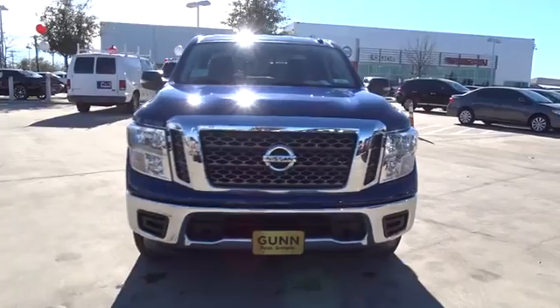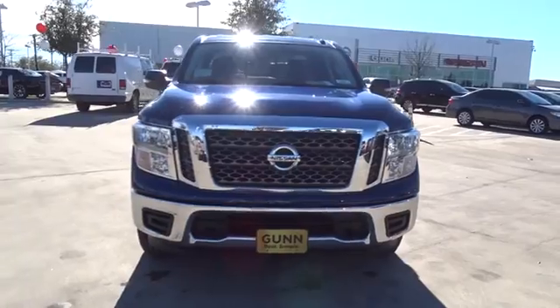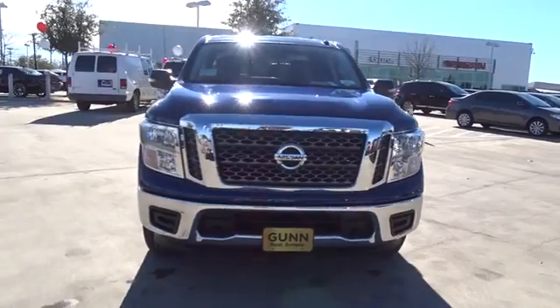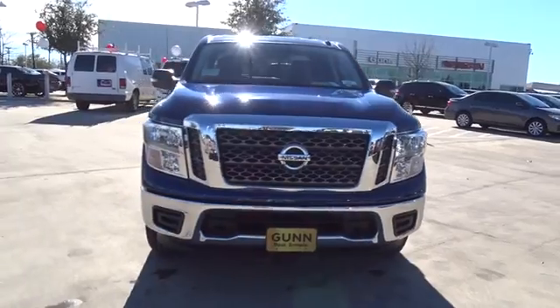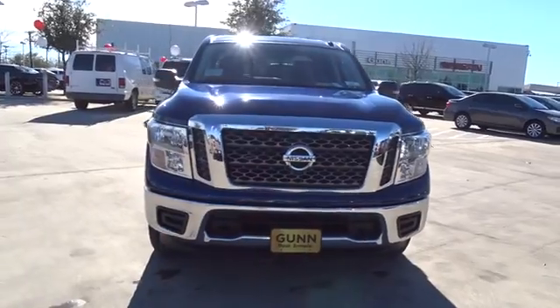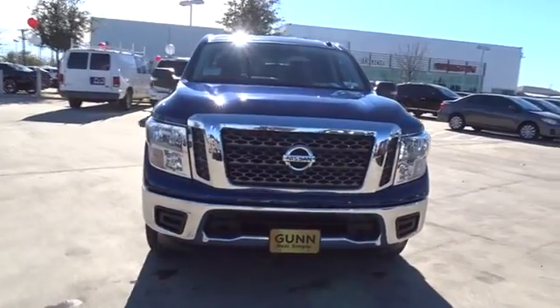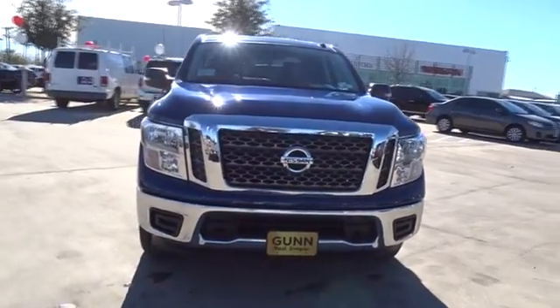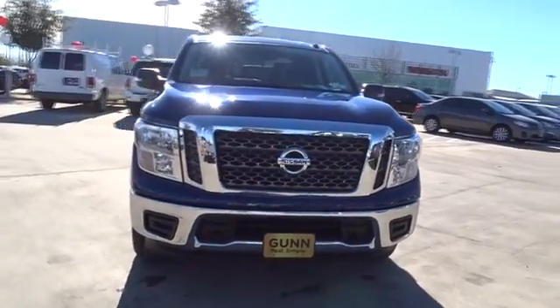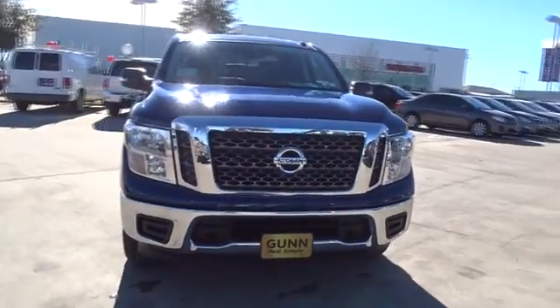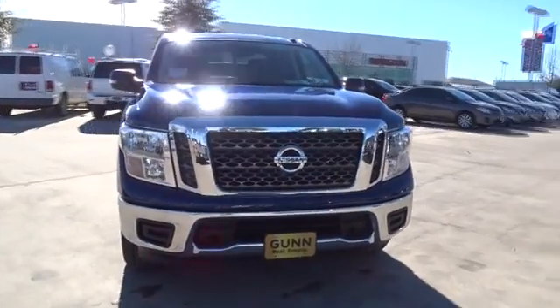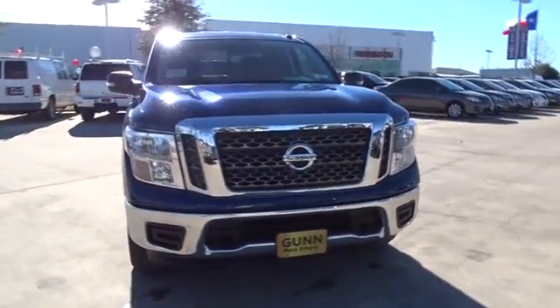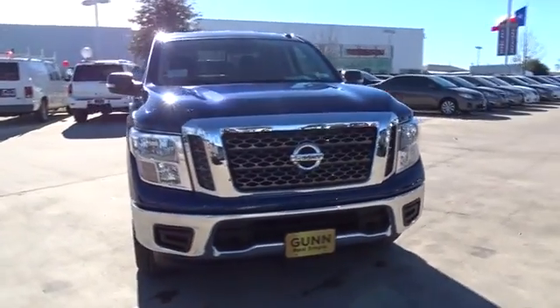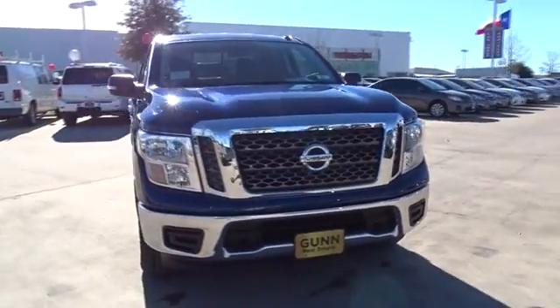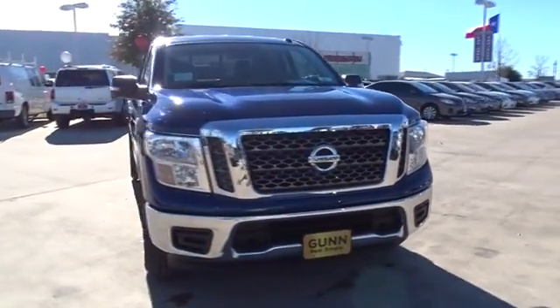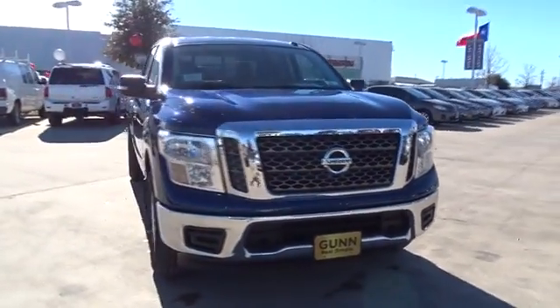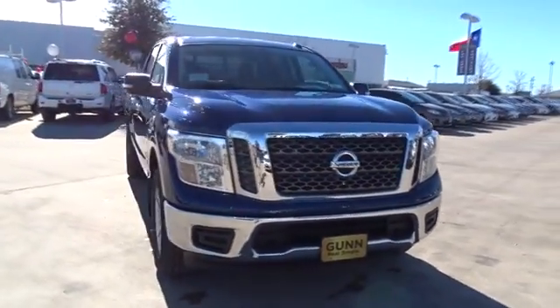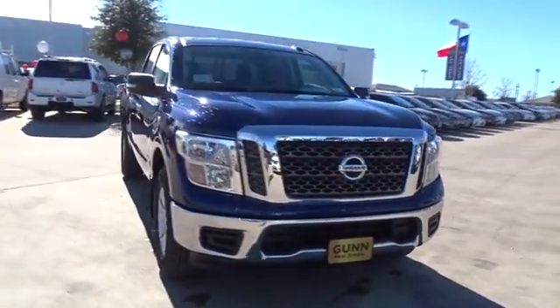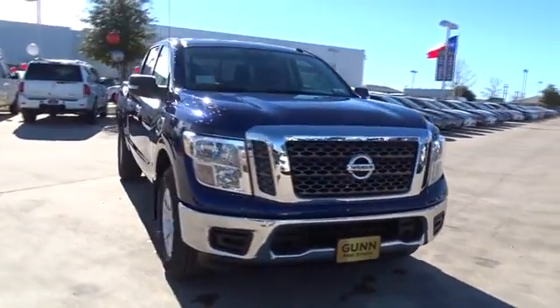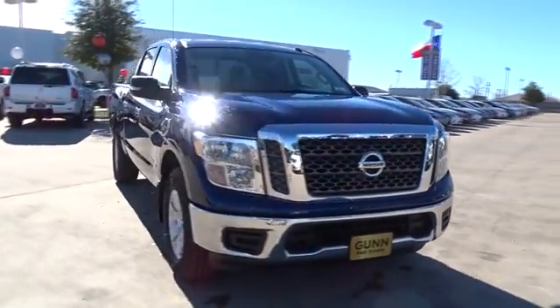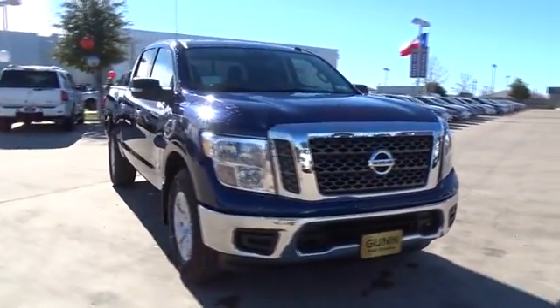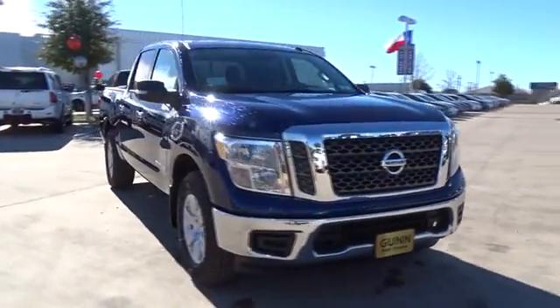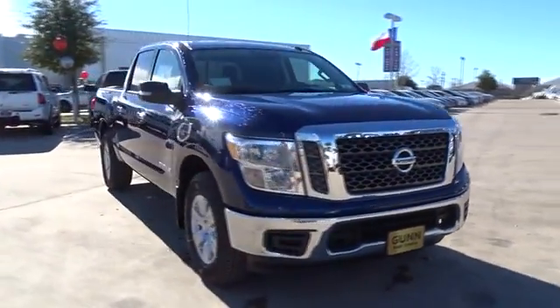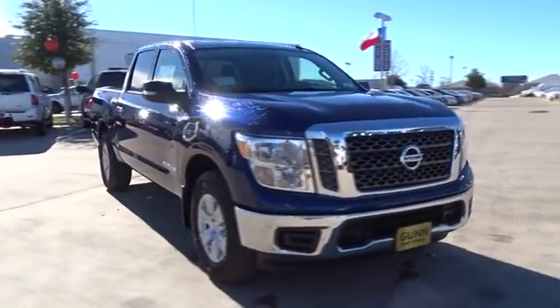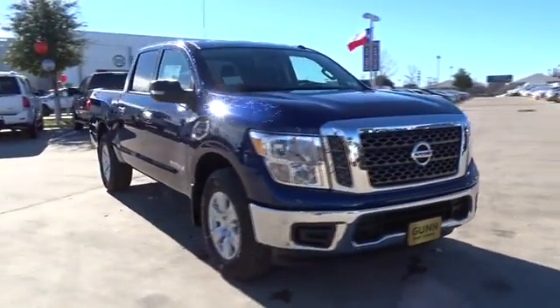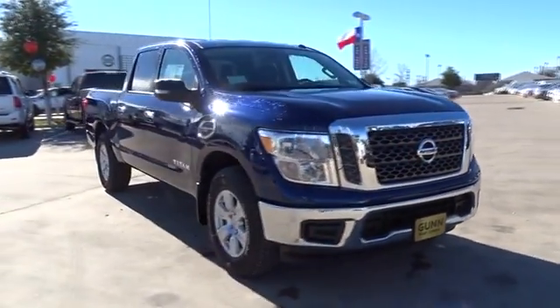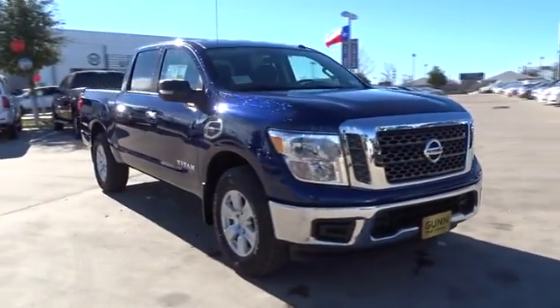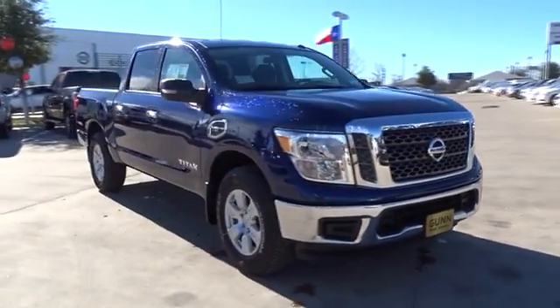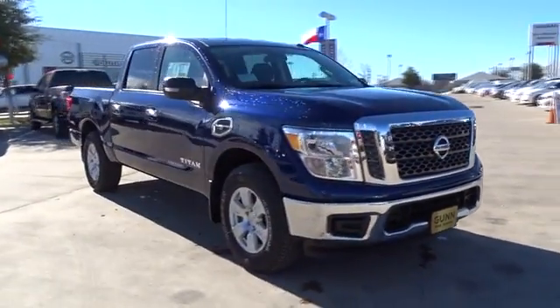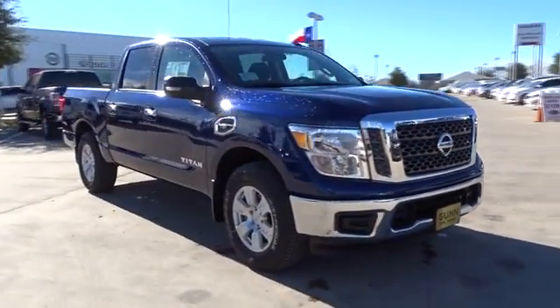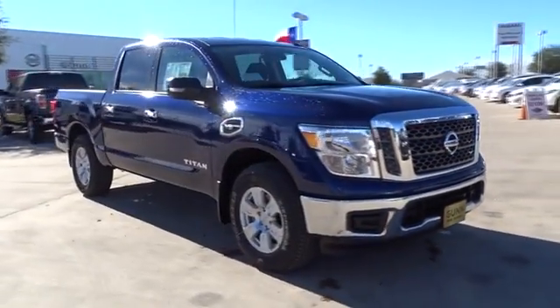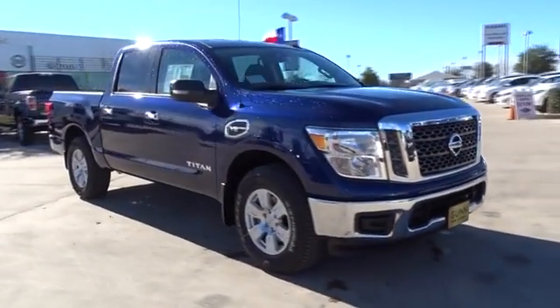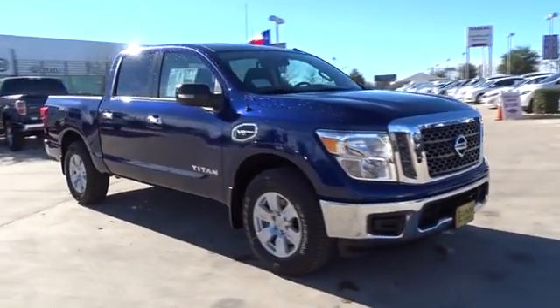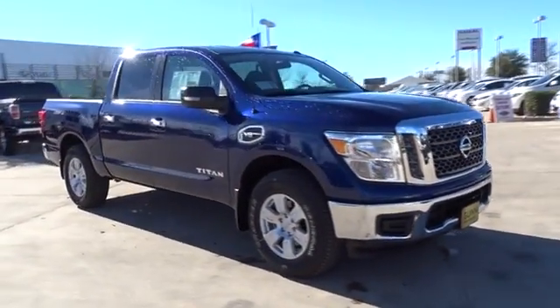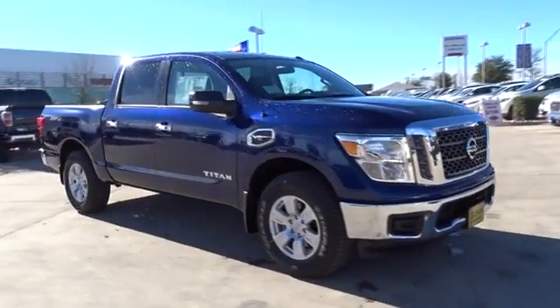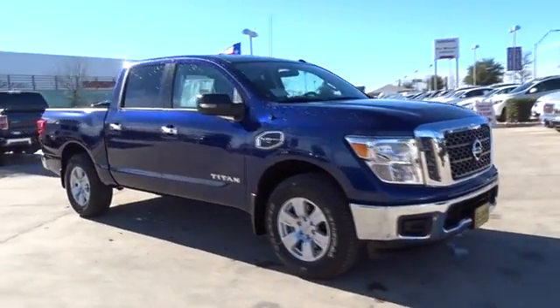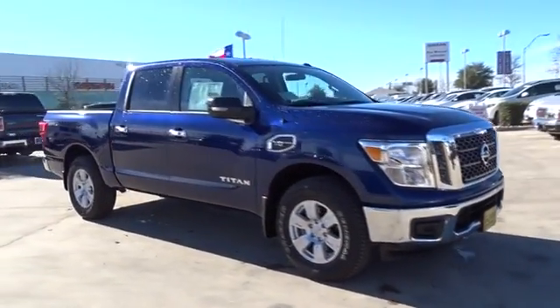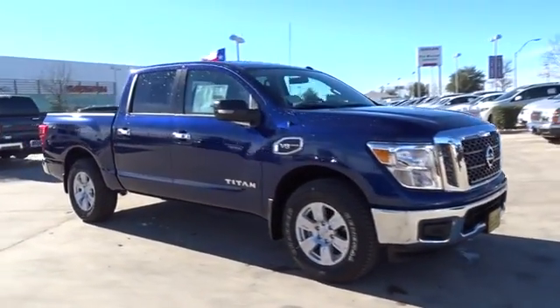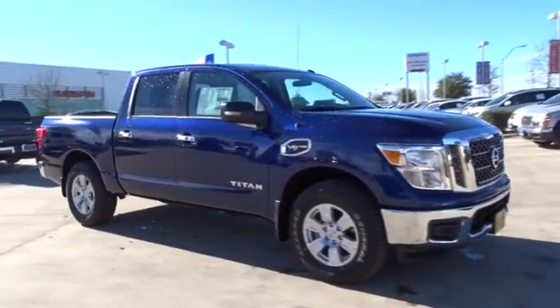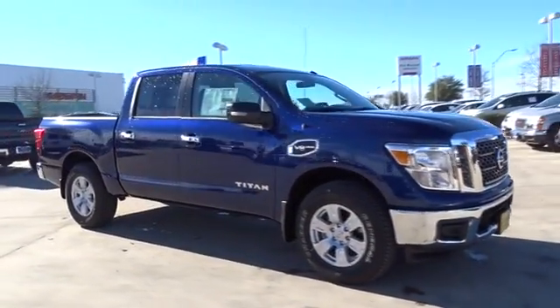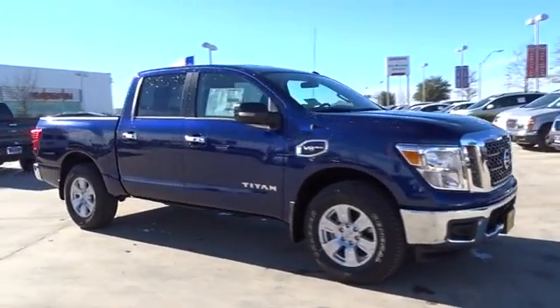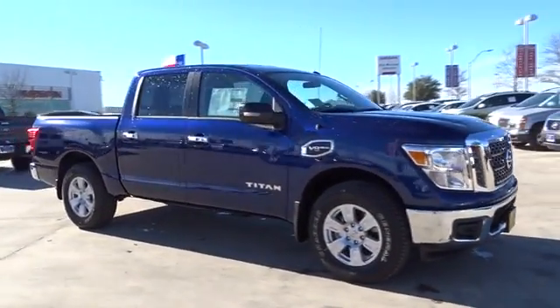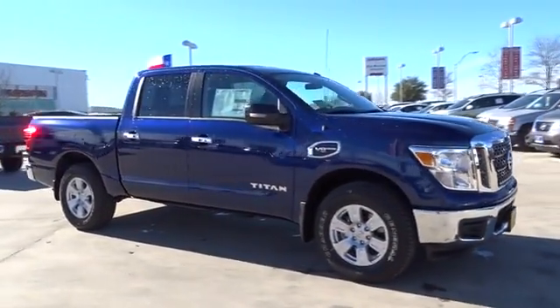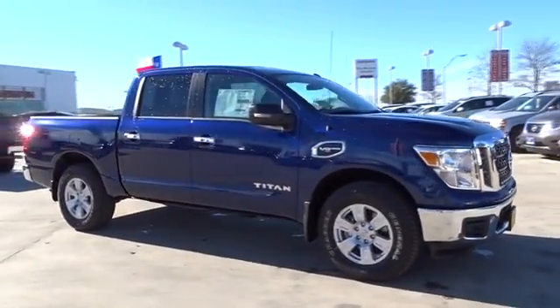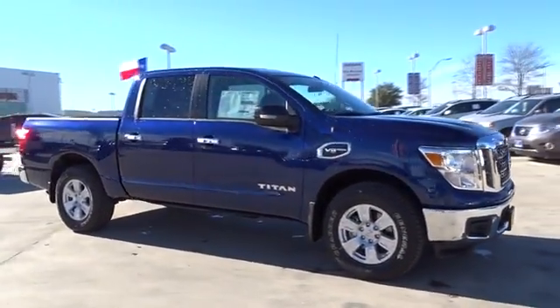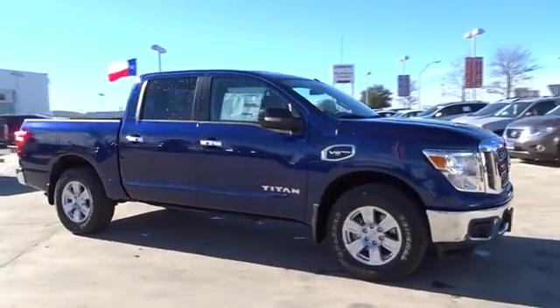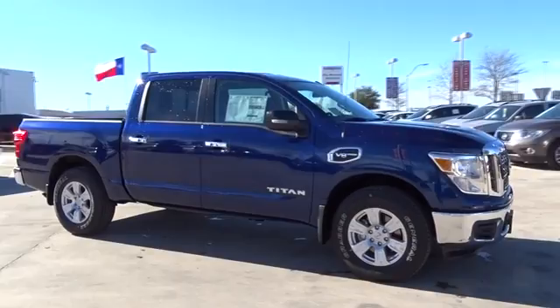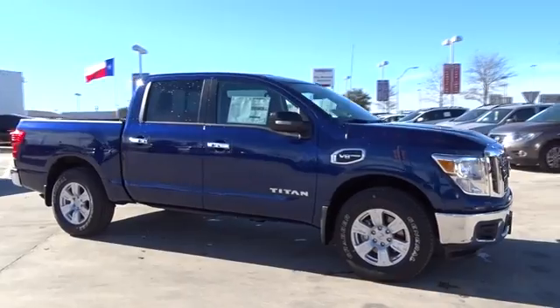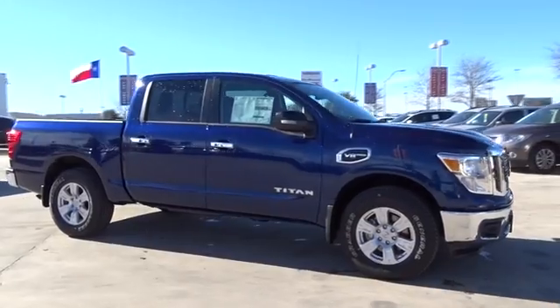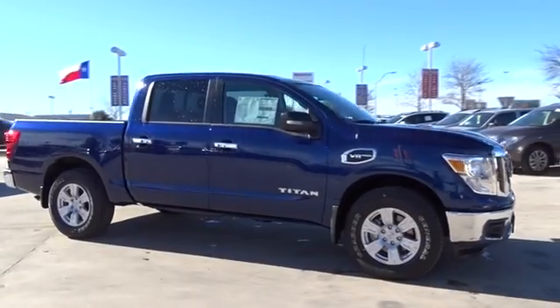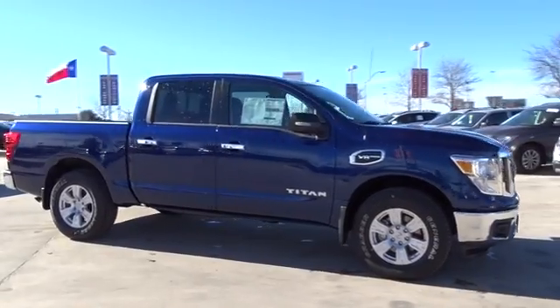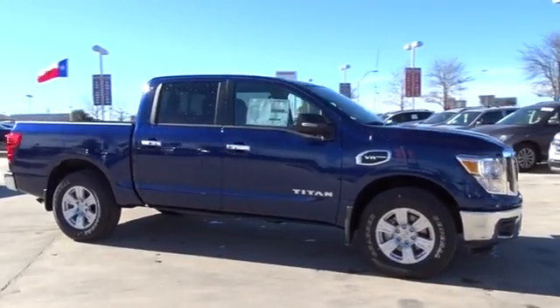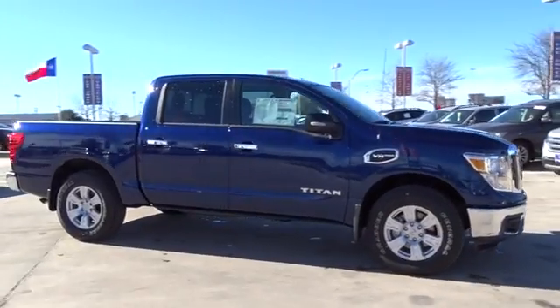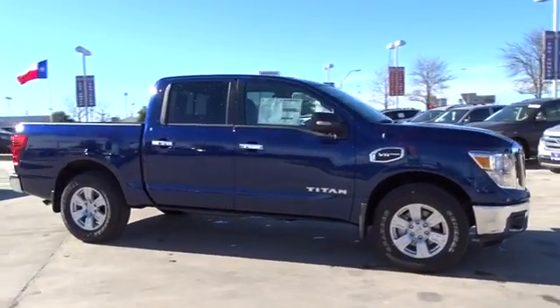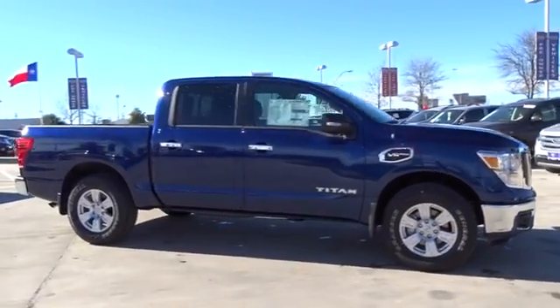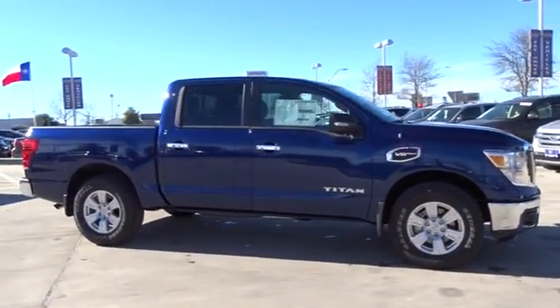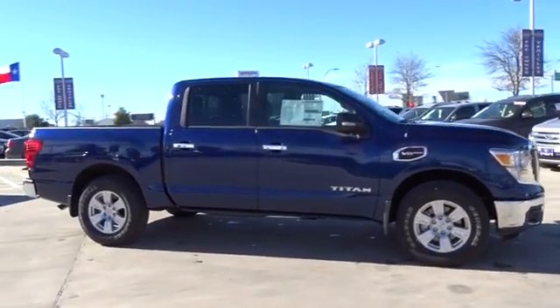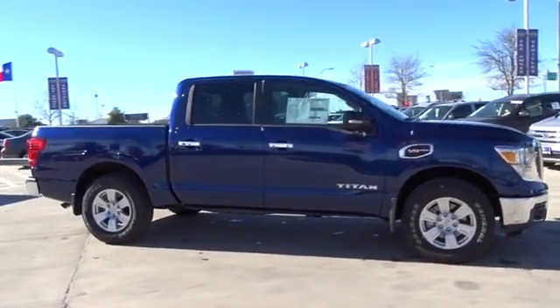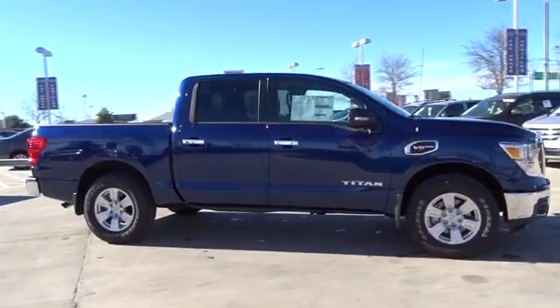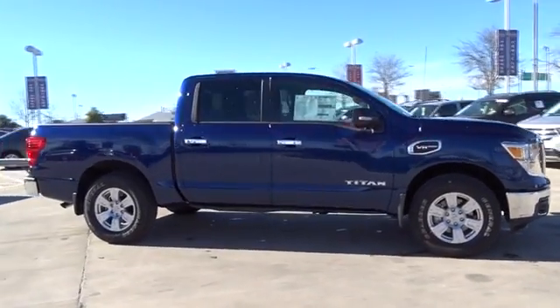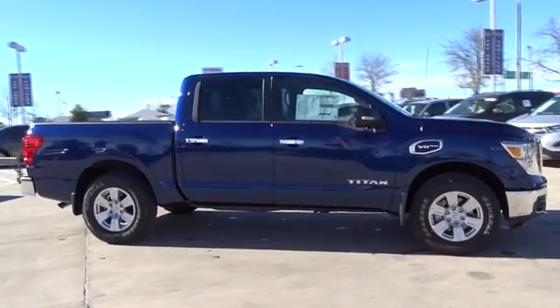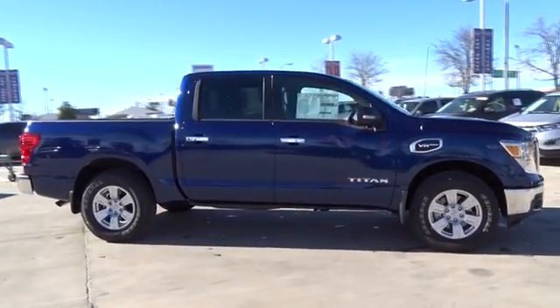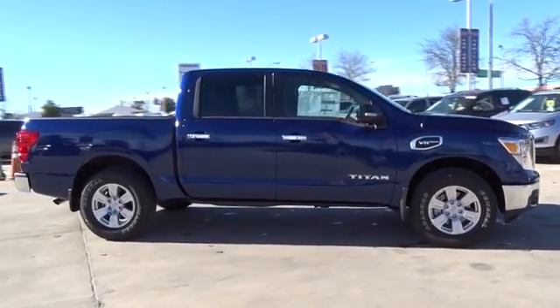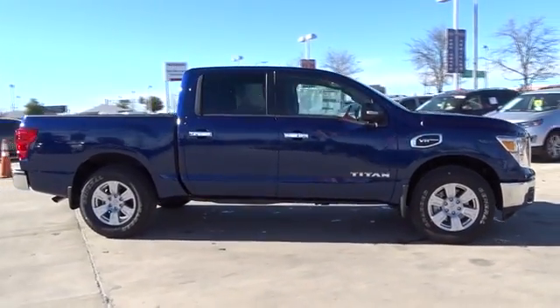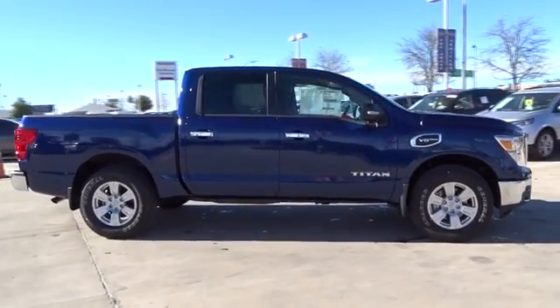The 2017 Nissan Titan. The Titan houses the Endurance V8 engine, the largest standard truck engine in its class.